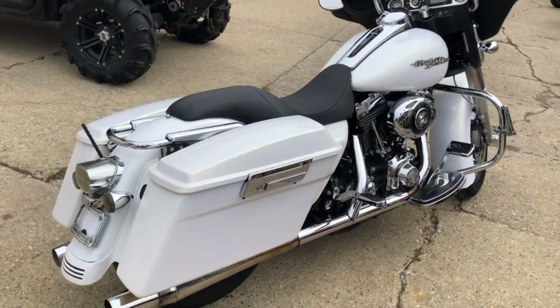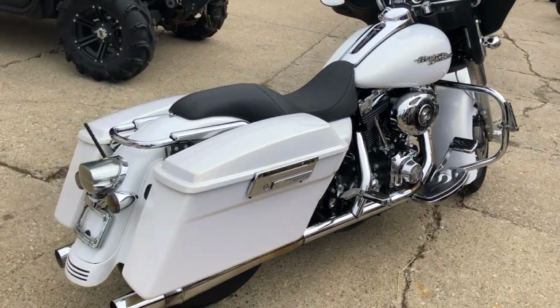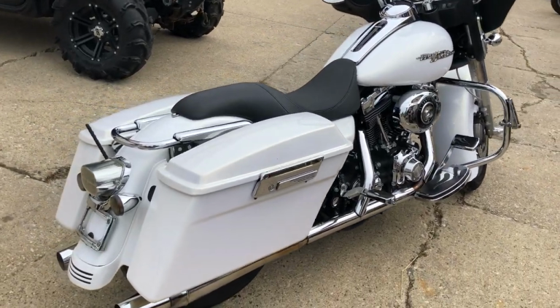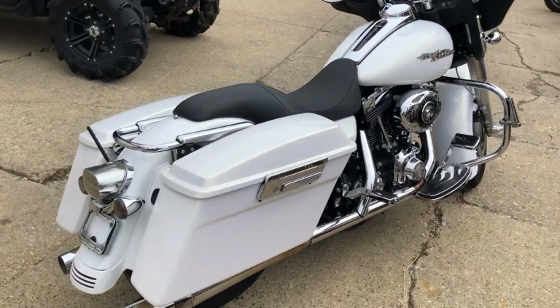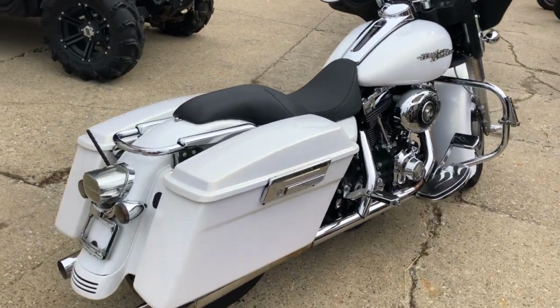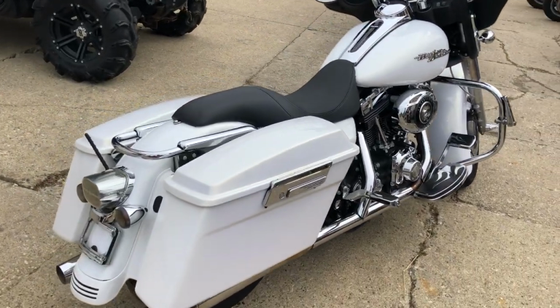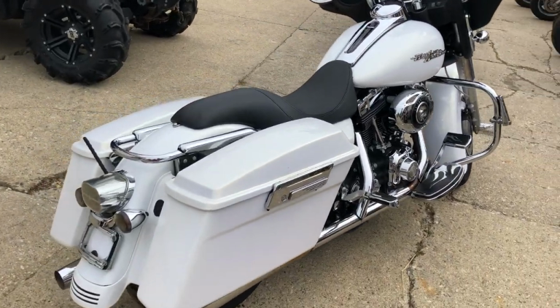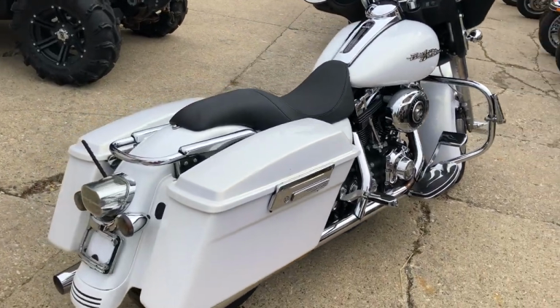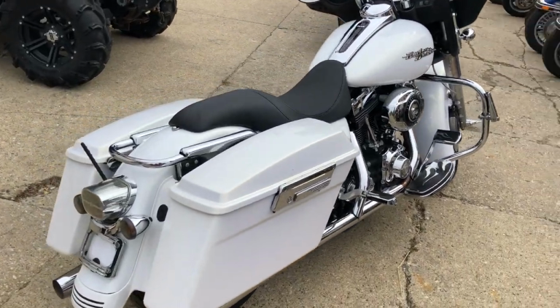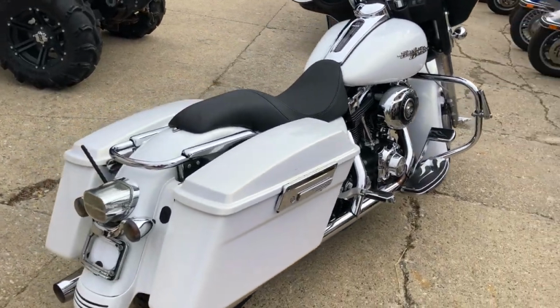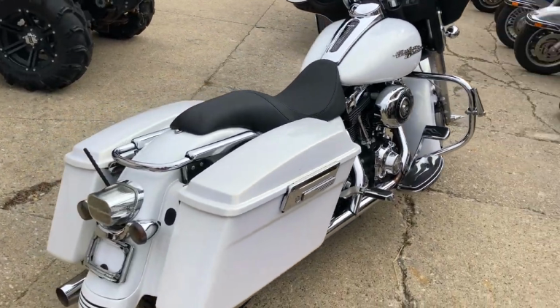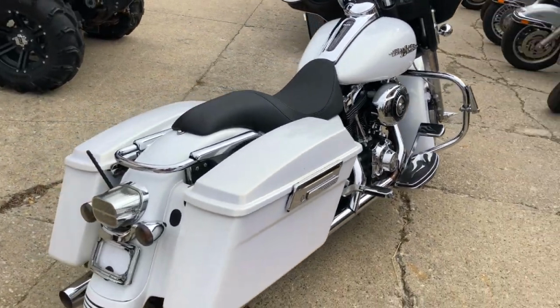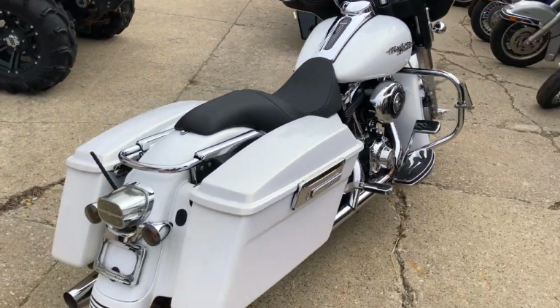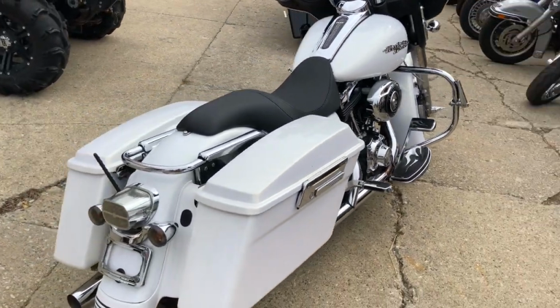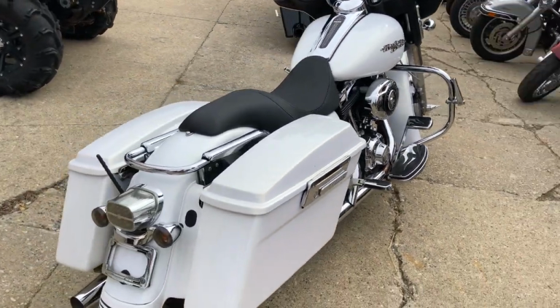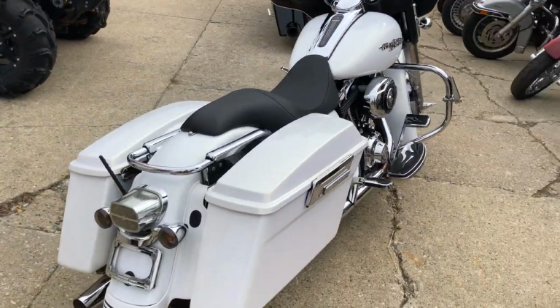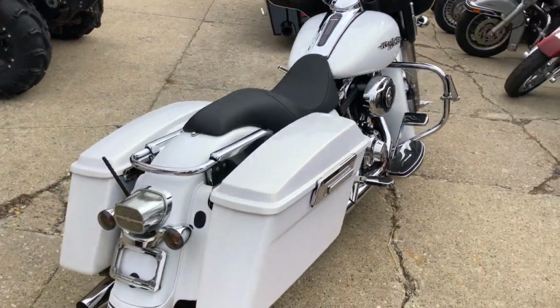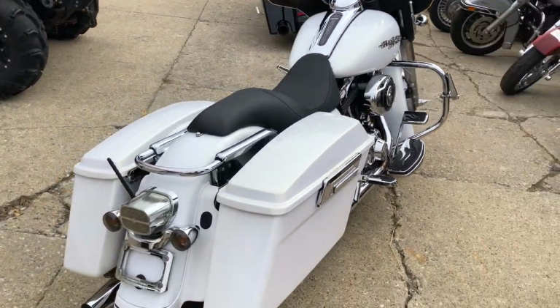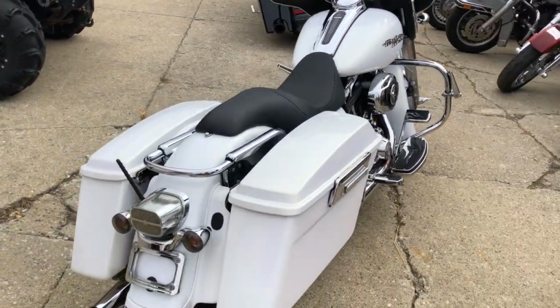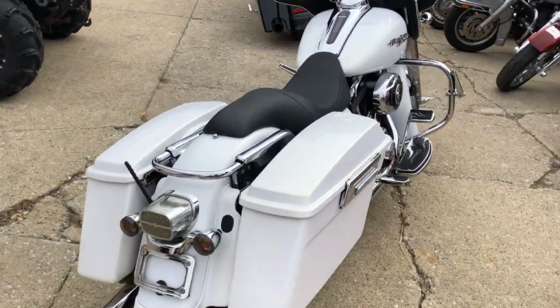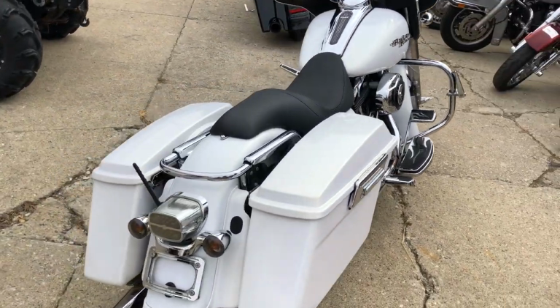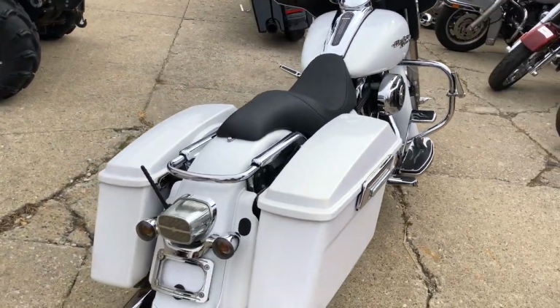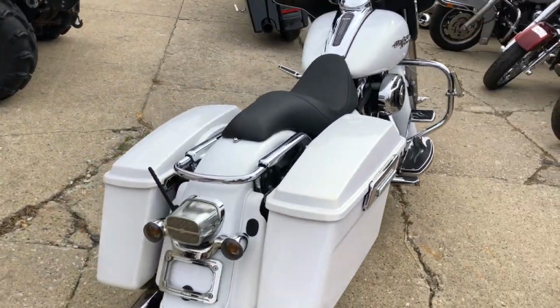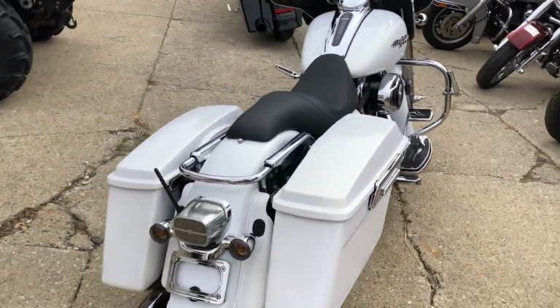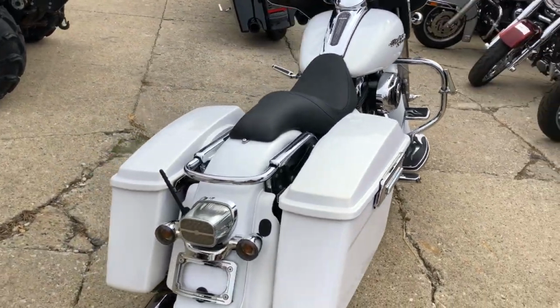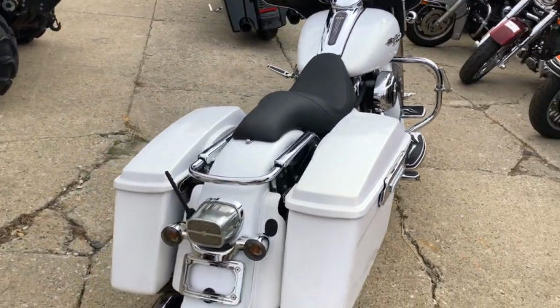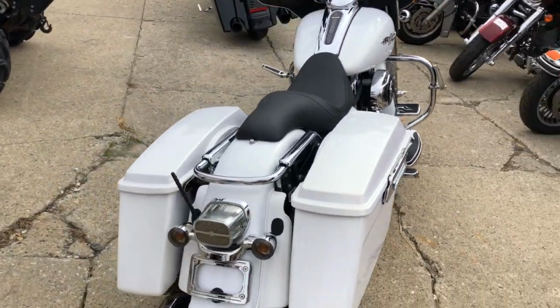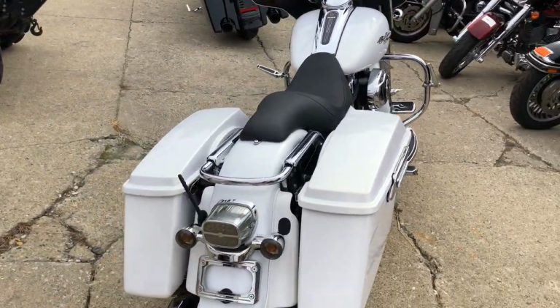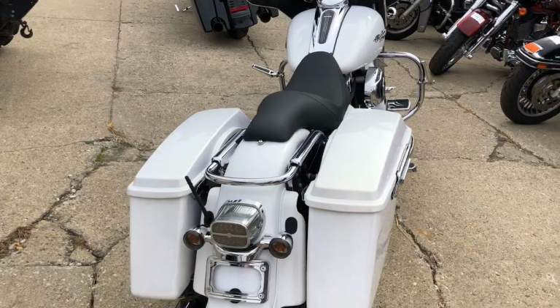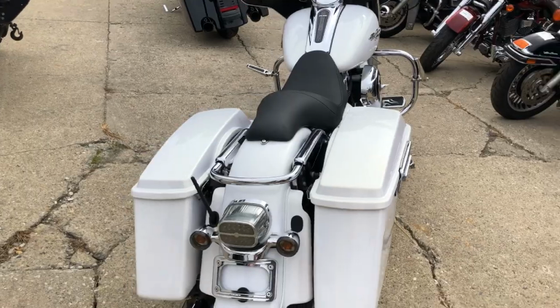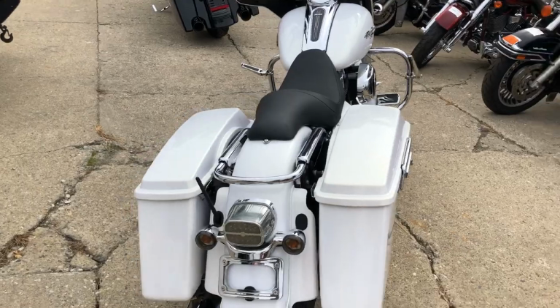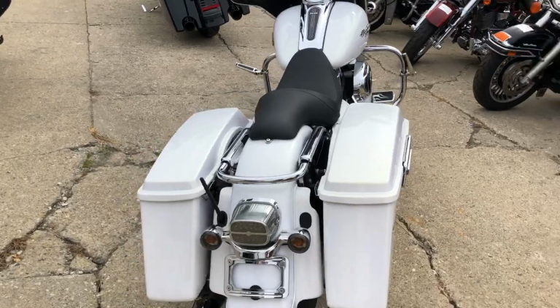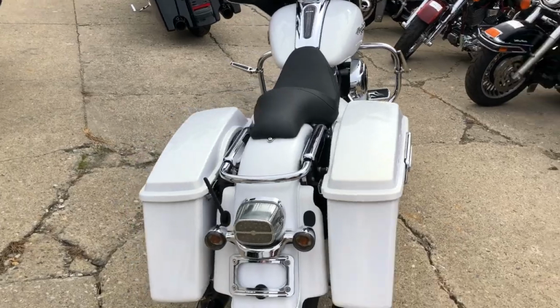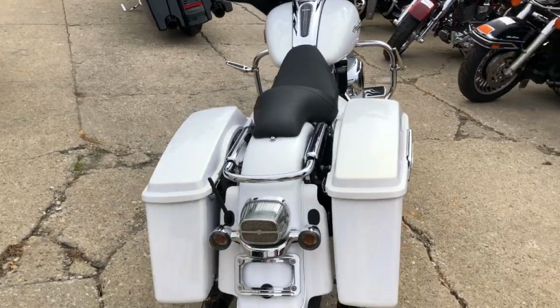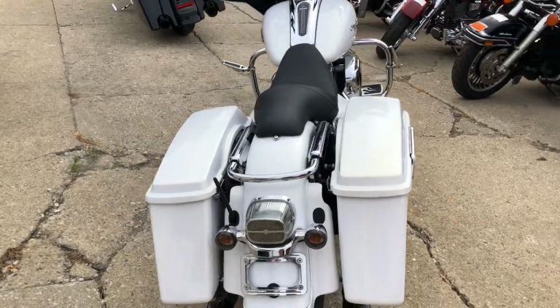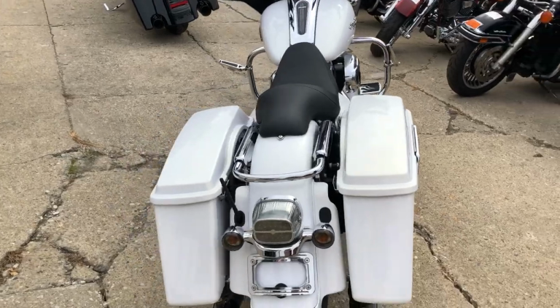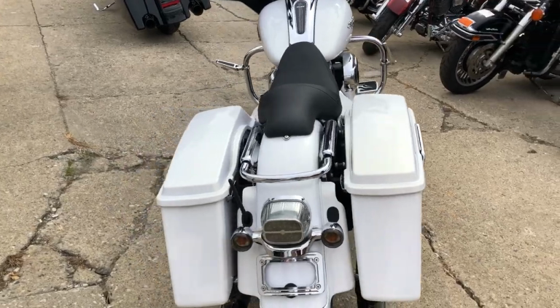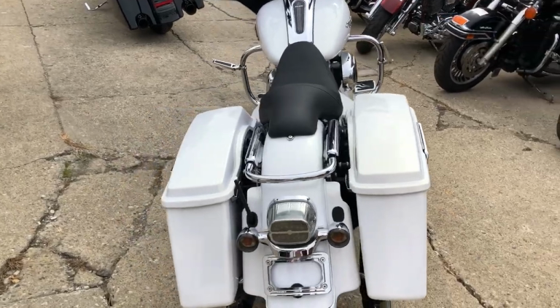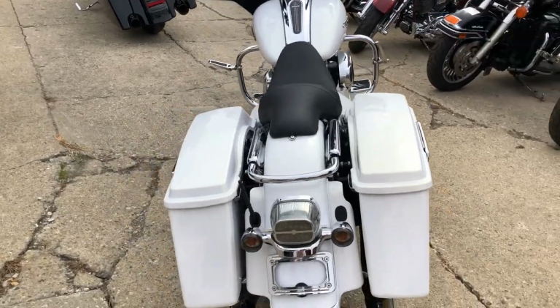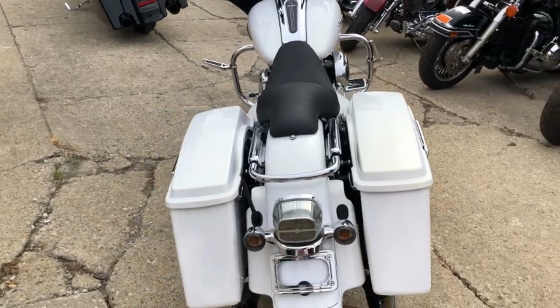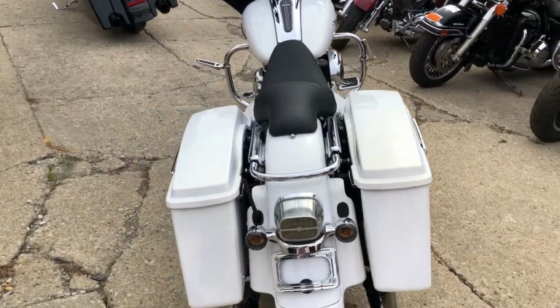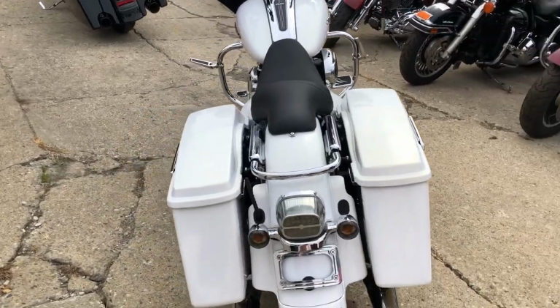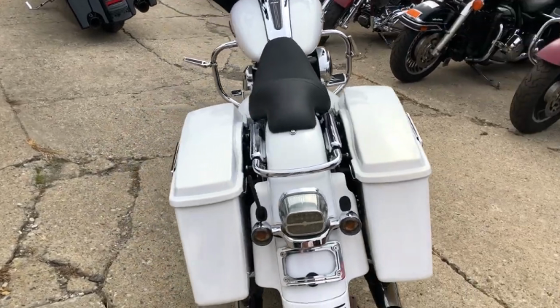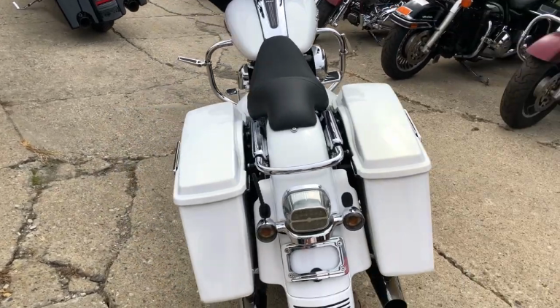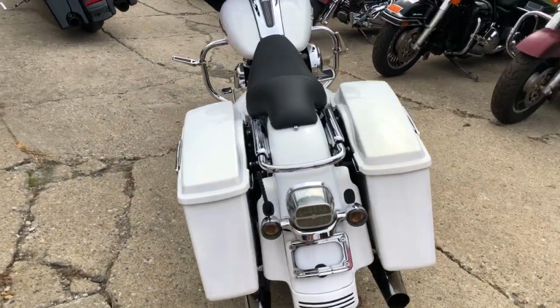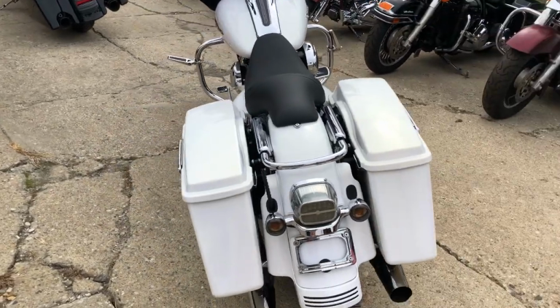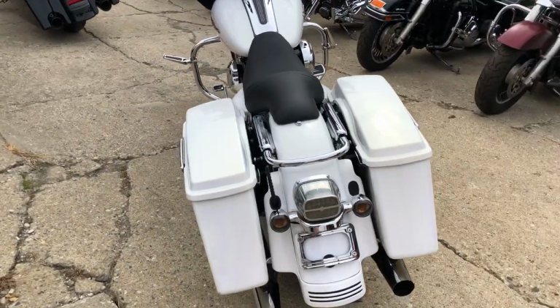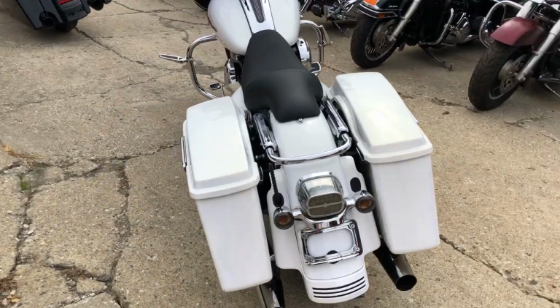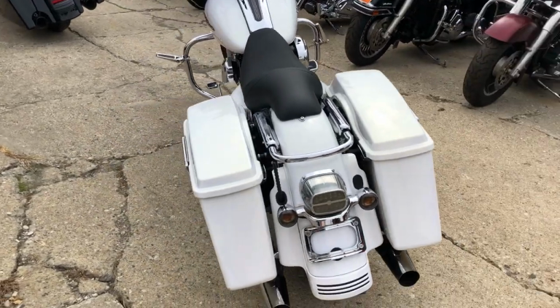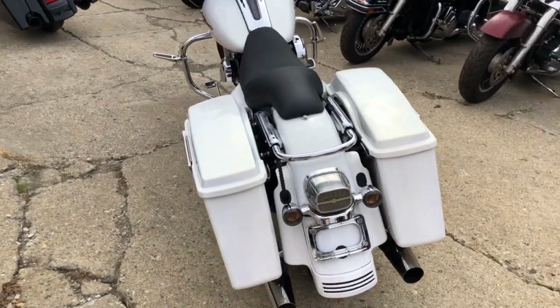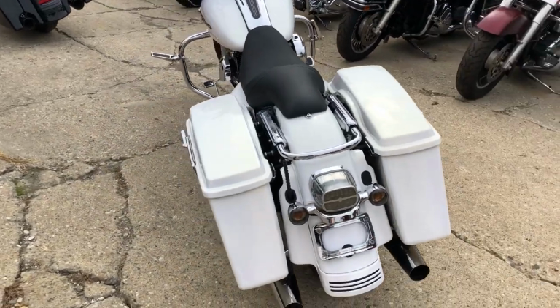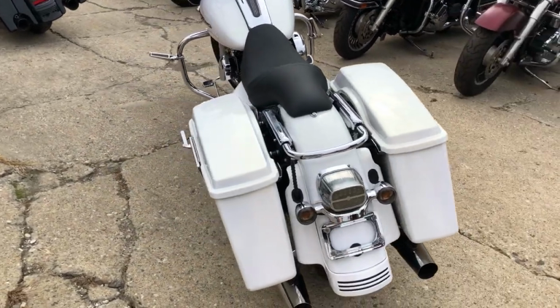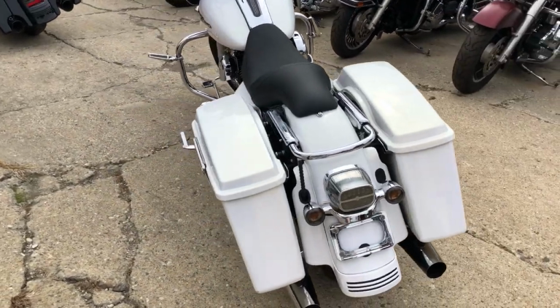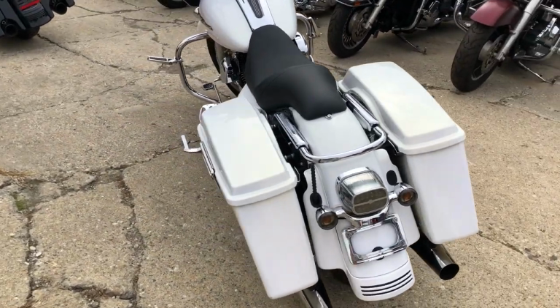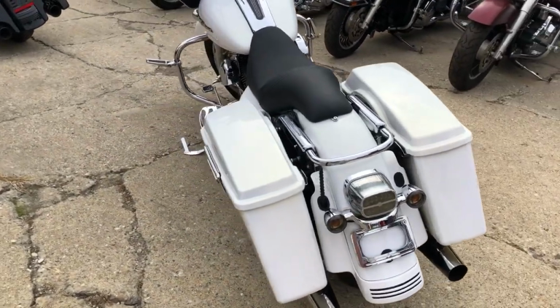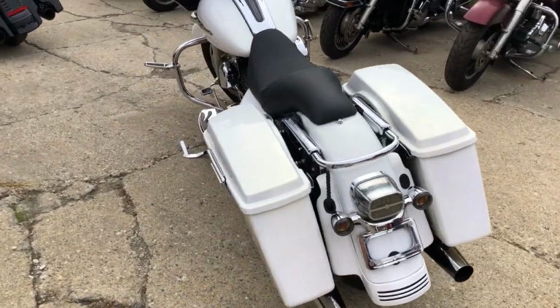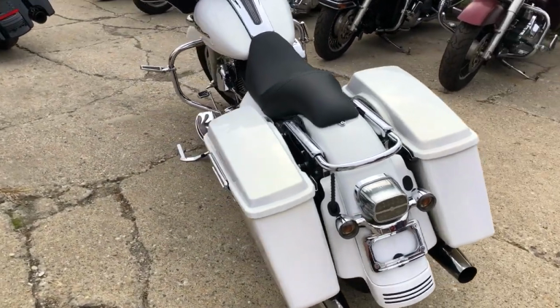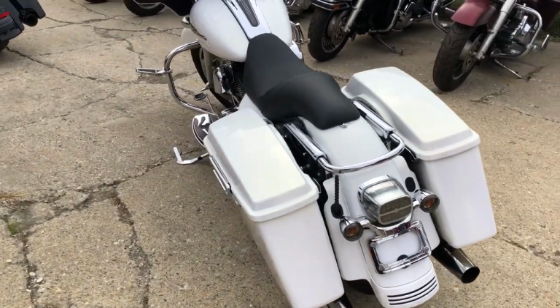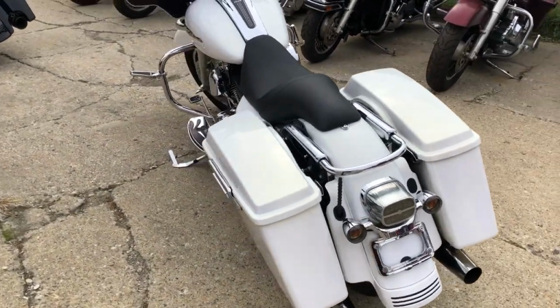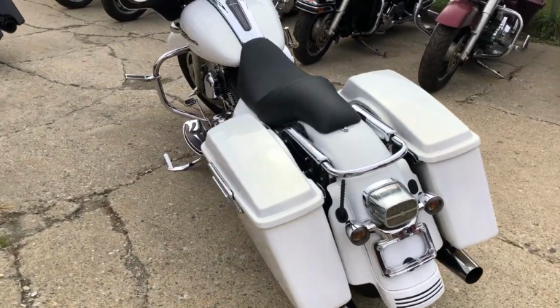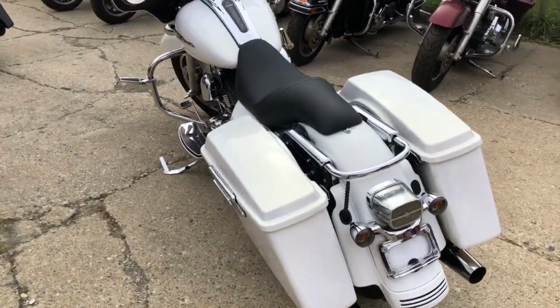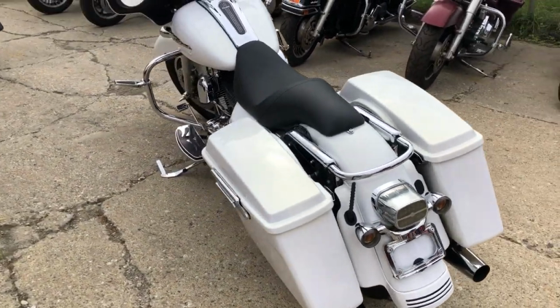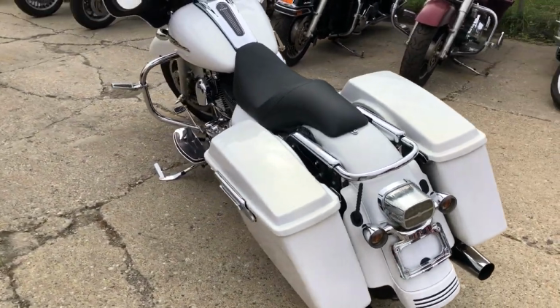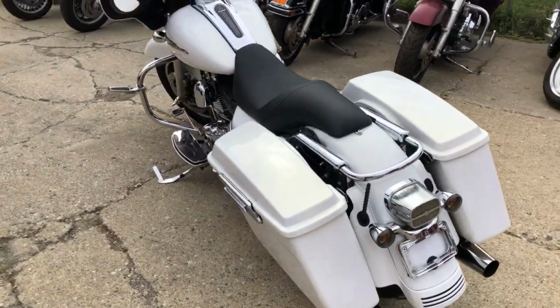This one is sharp. No dents, no dings, no scratches, and tons of chrome.